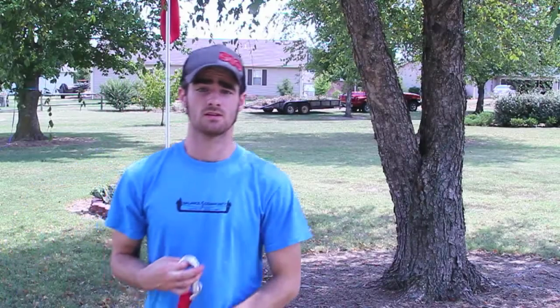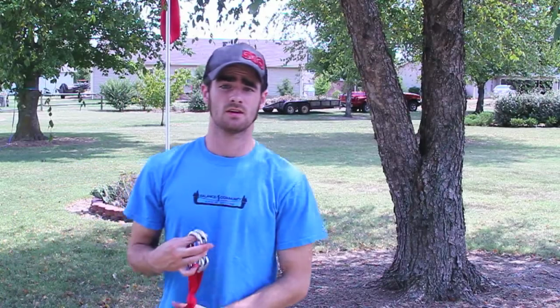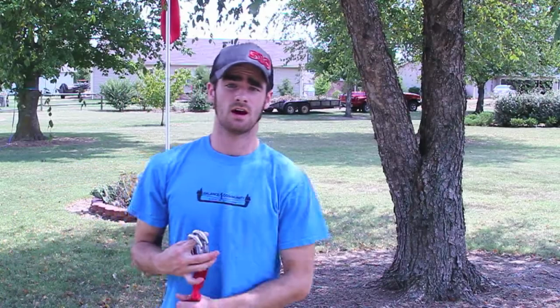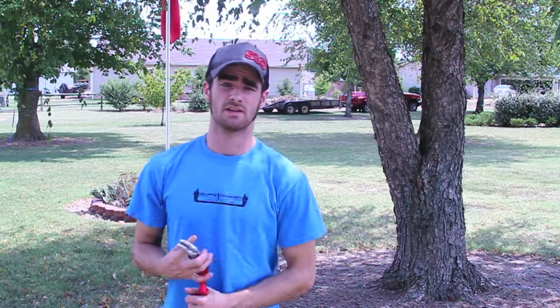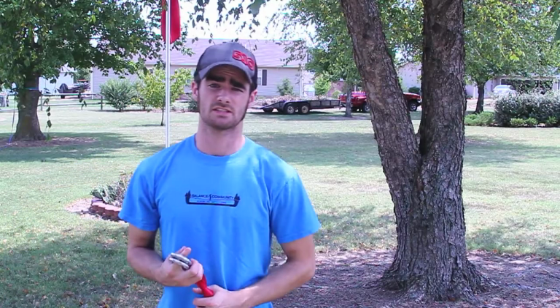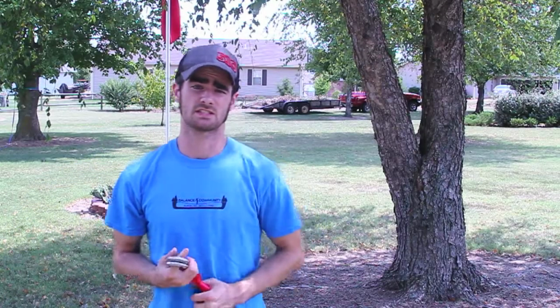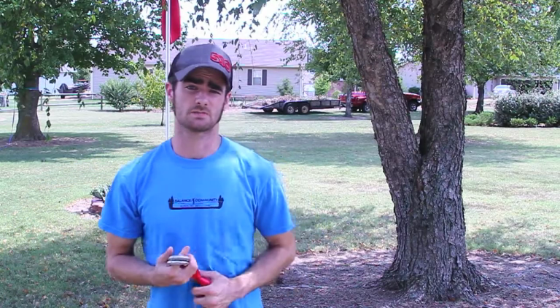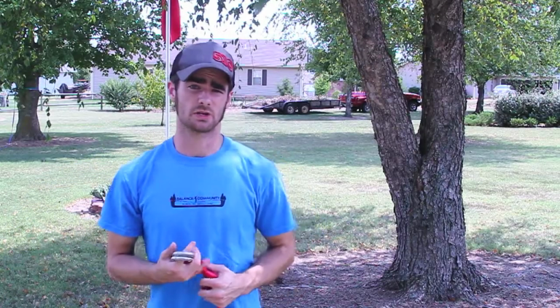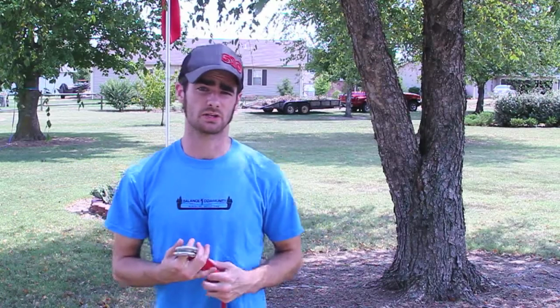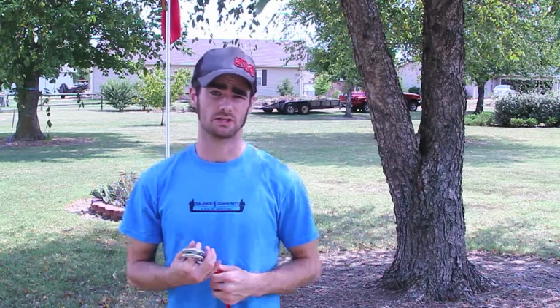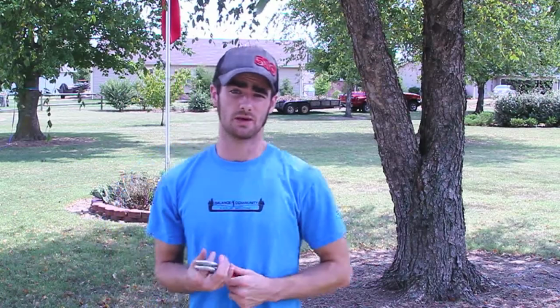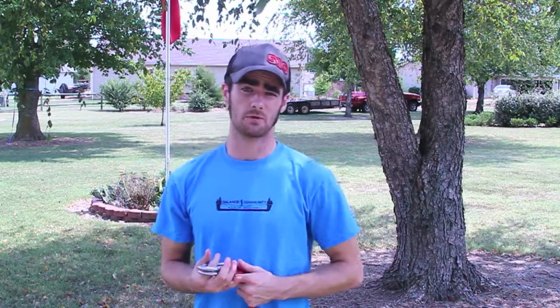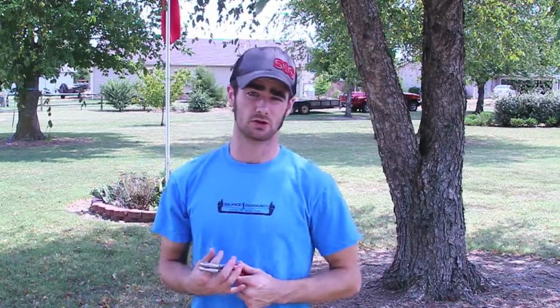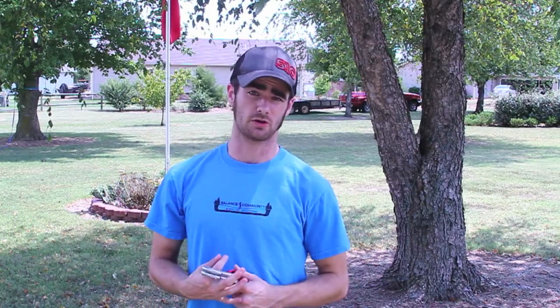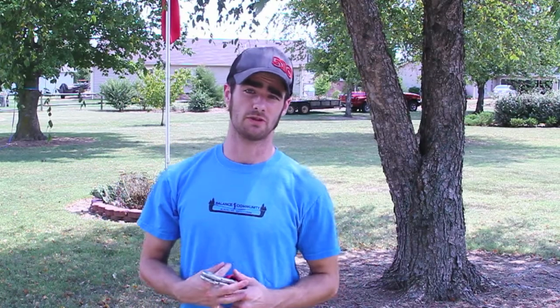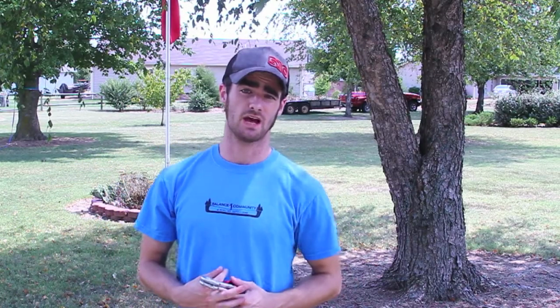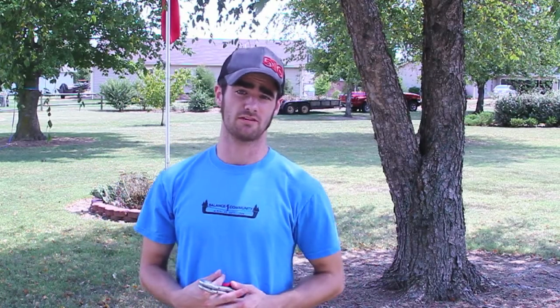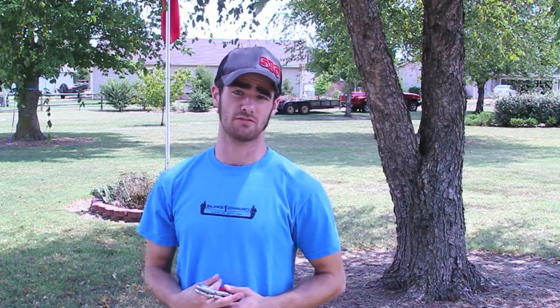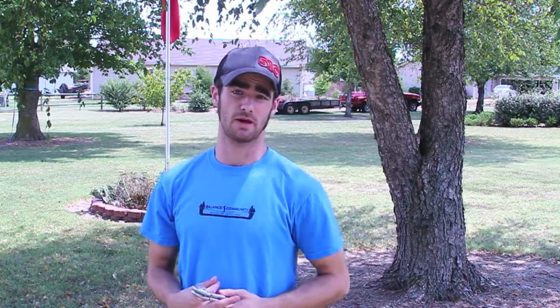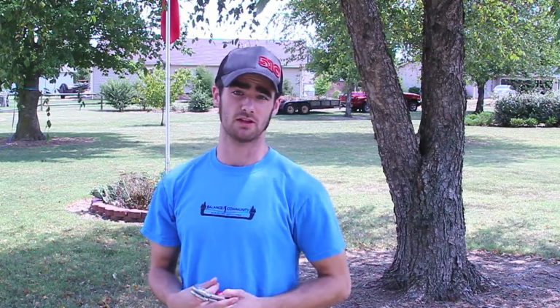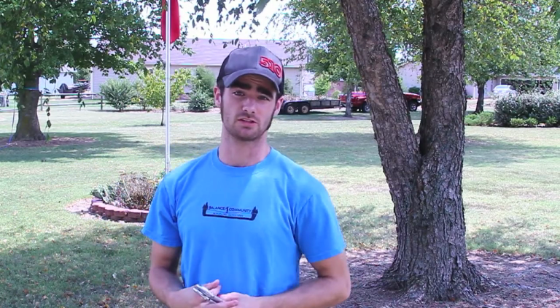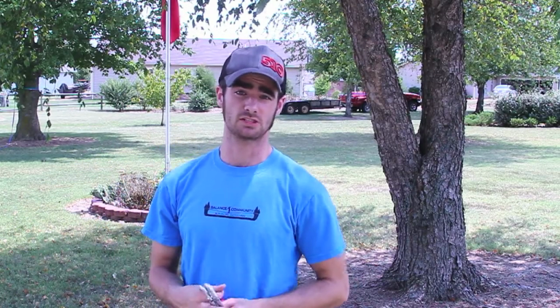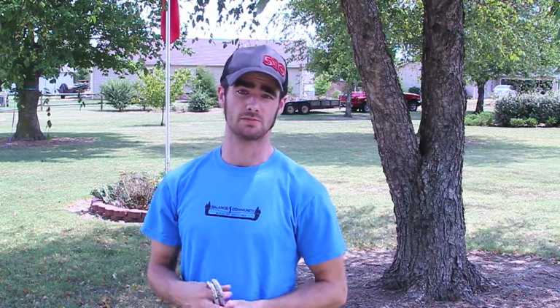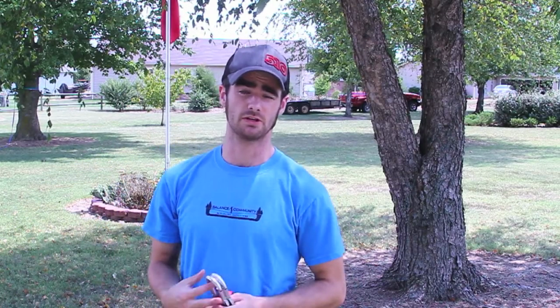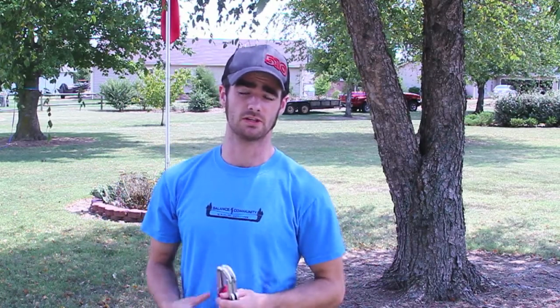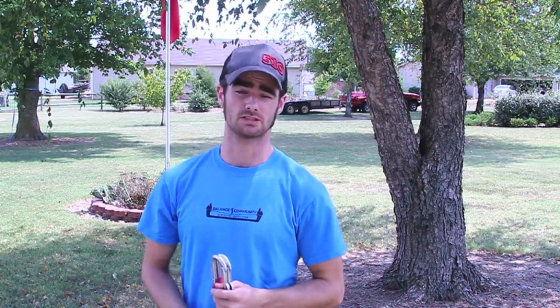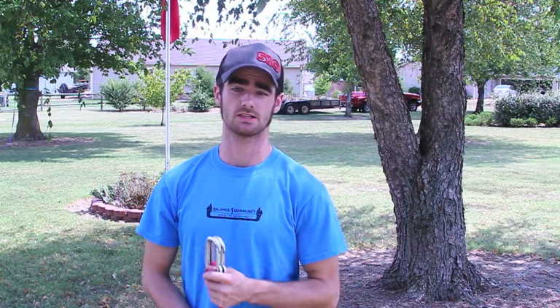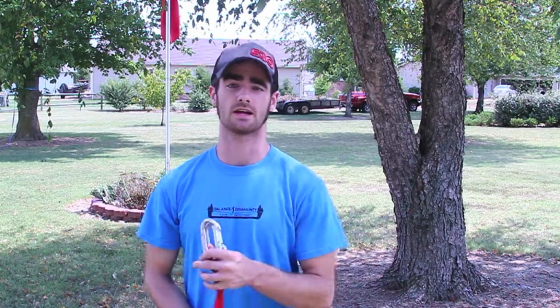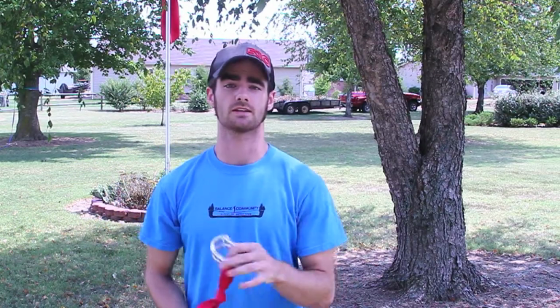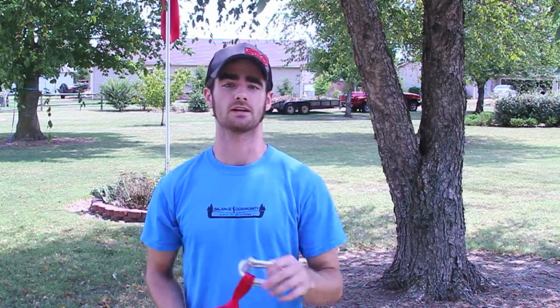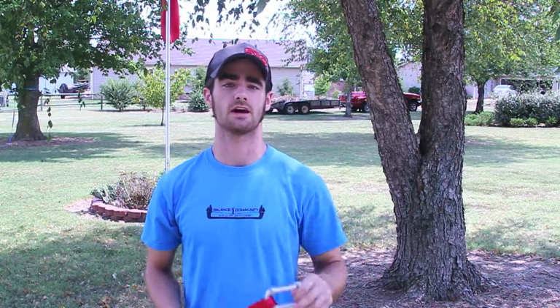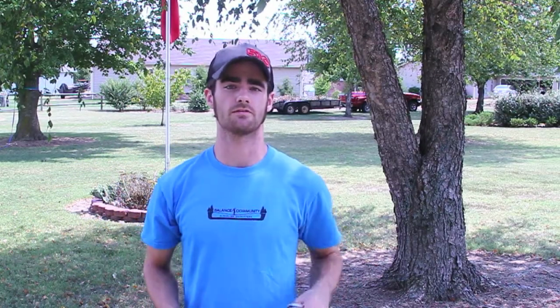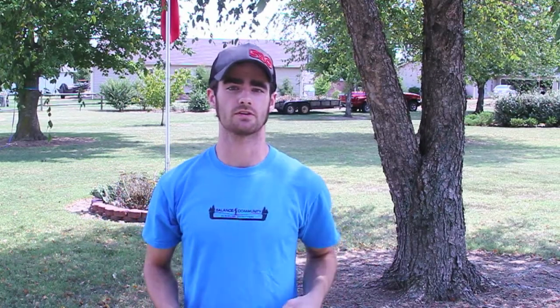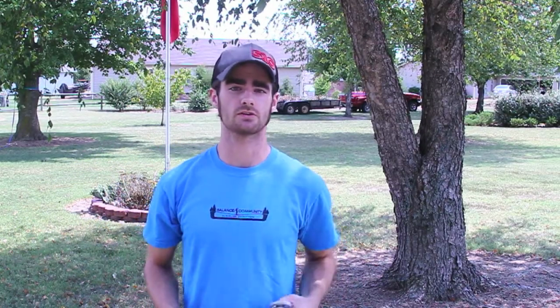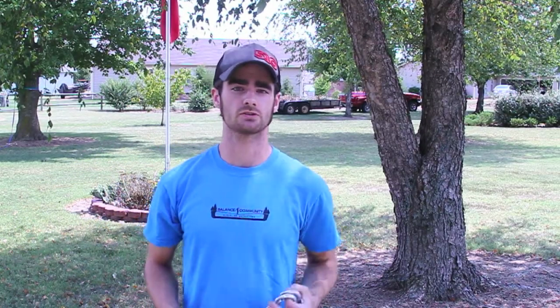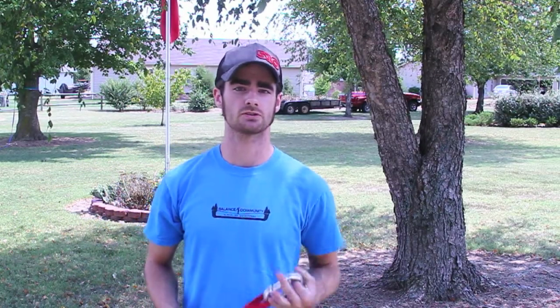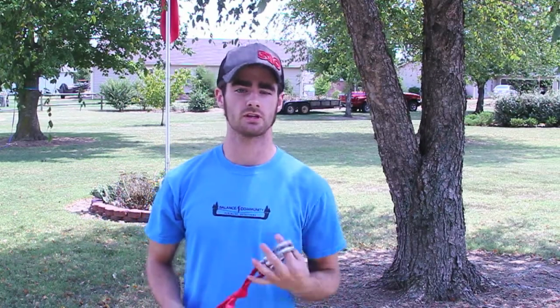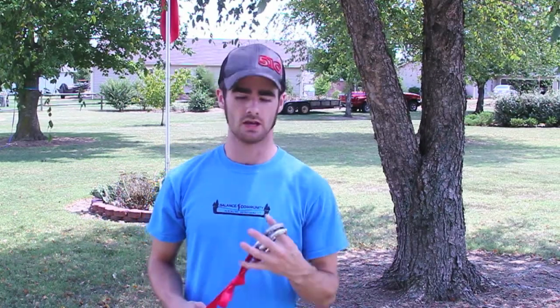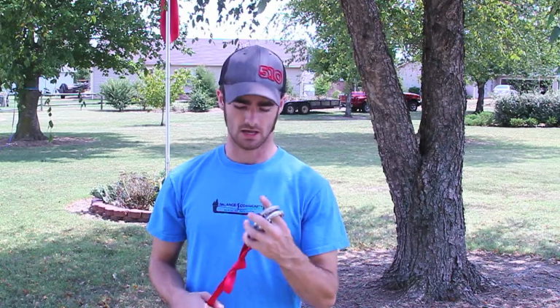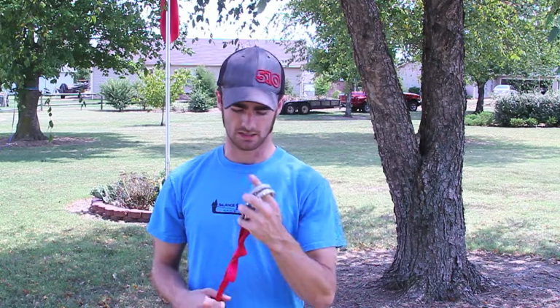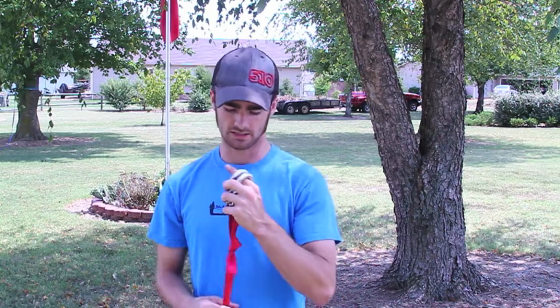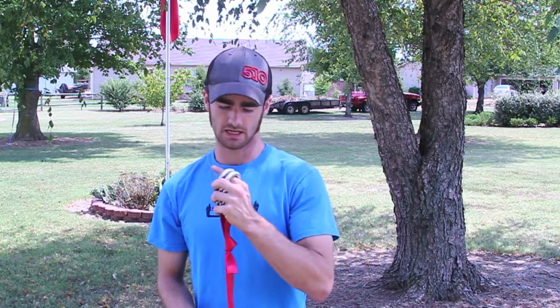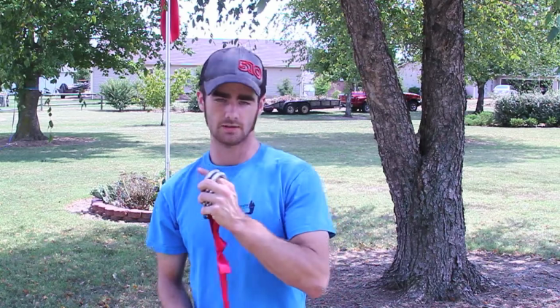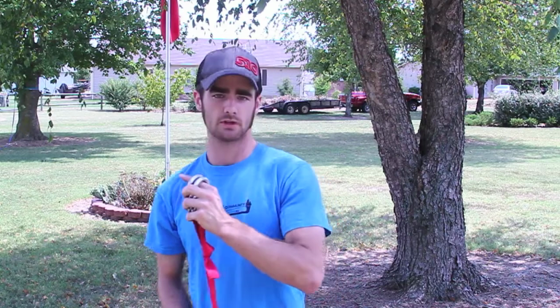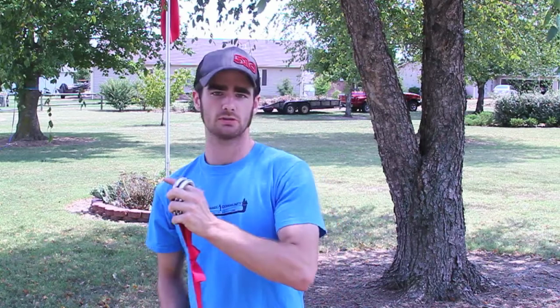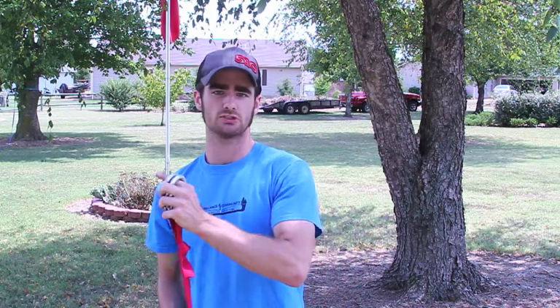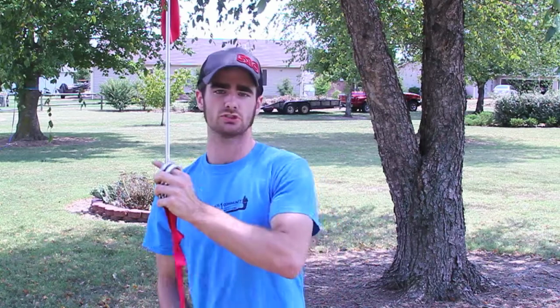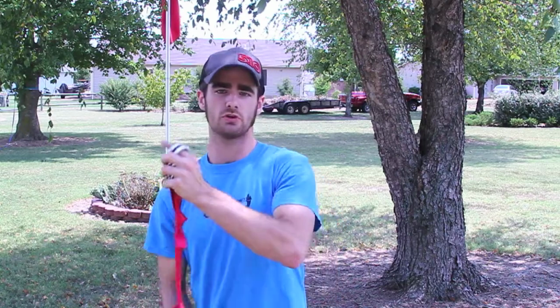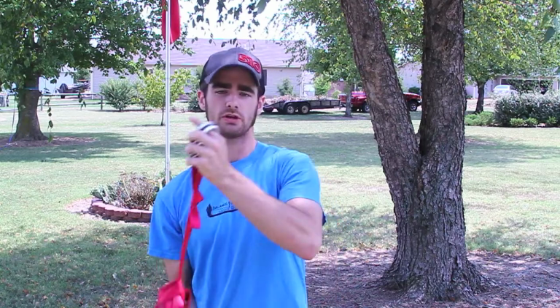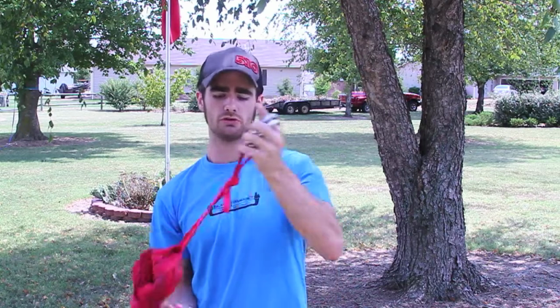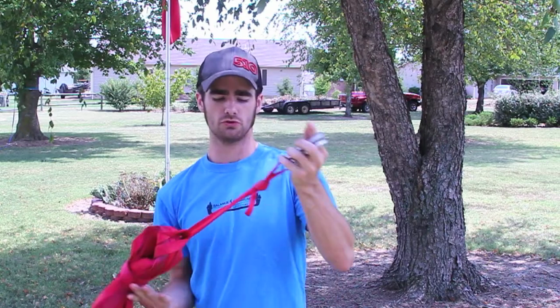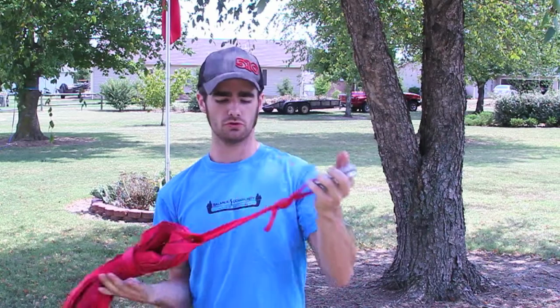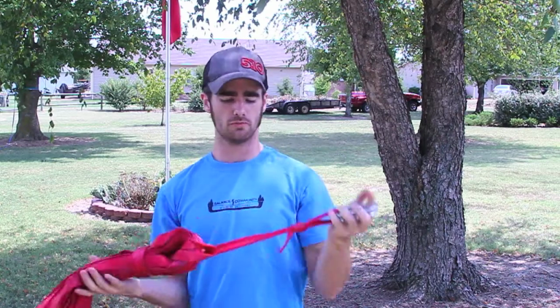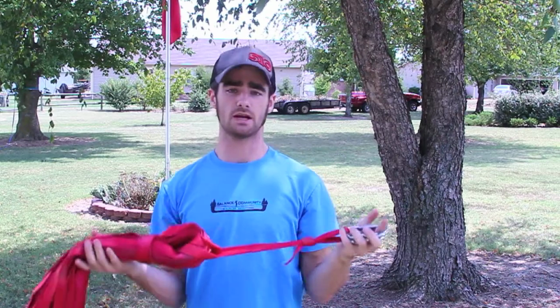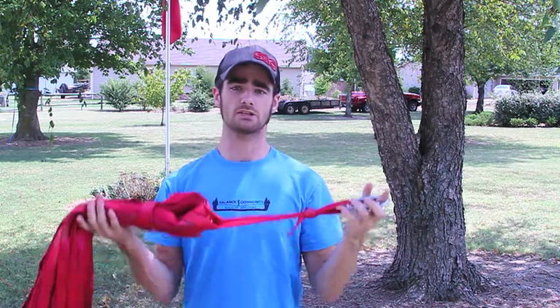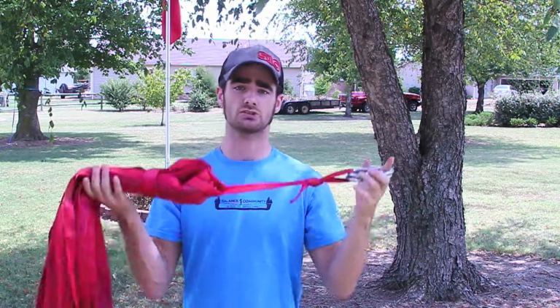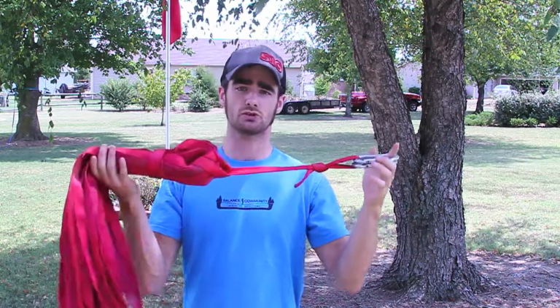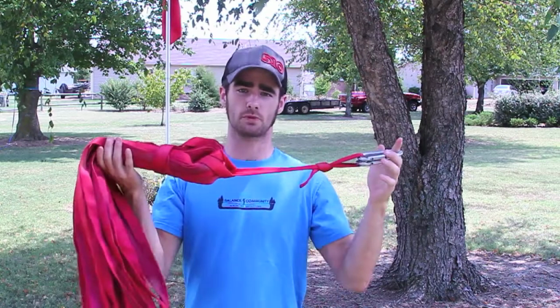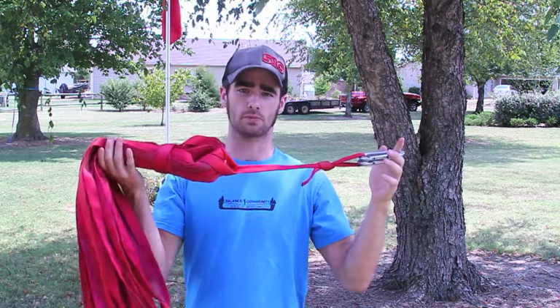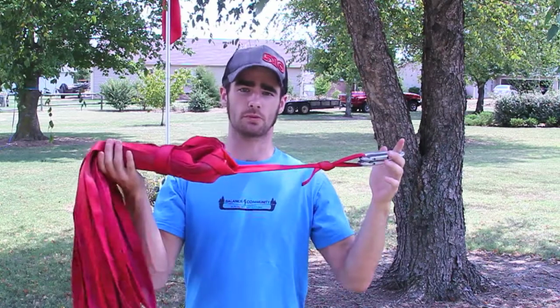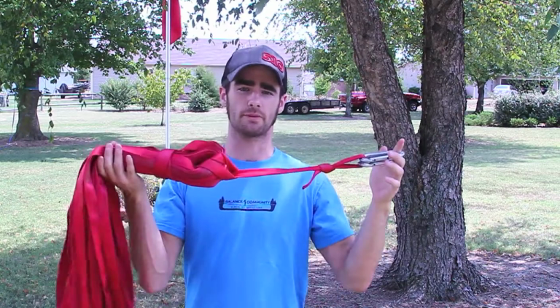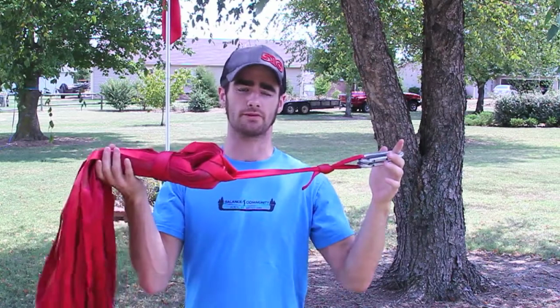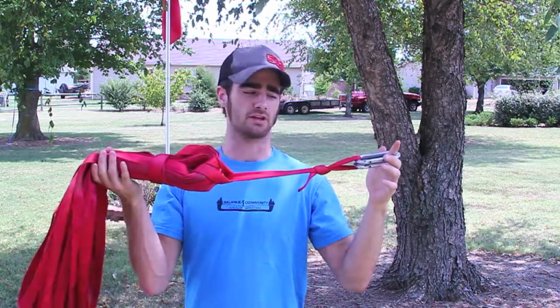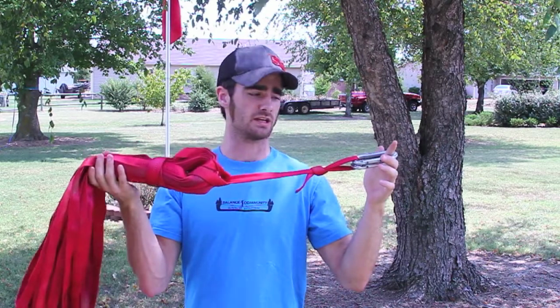Hi, this is Brendan Gebhardt on behalf of Balanced Community Slackline Outfitters, and today I'm going to be showing you my Super Primitive Kit.